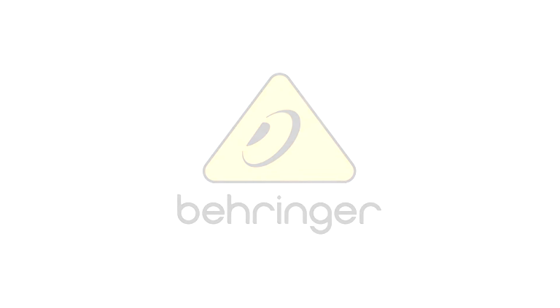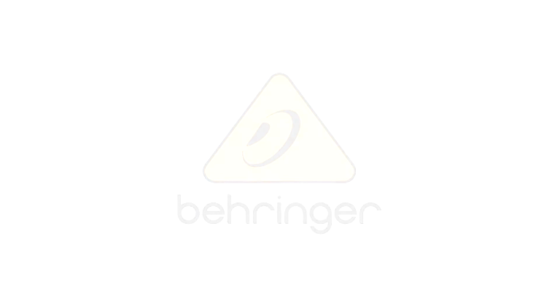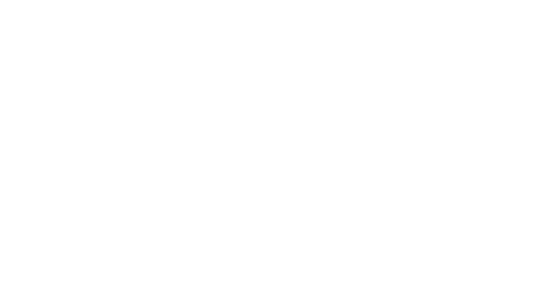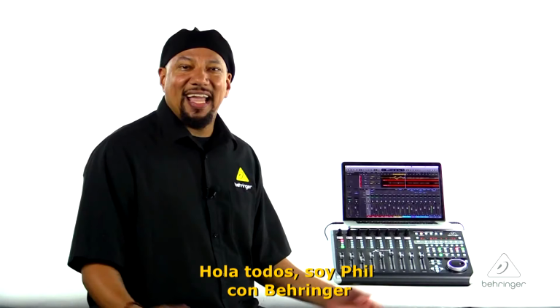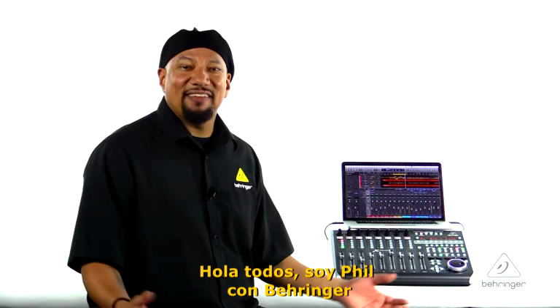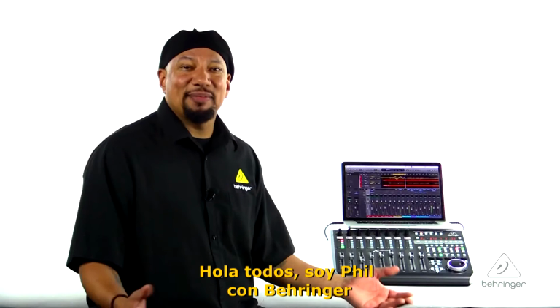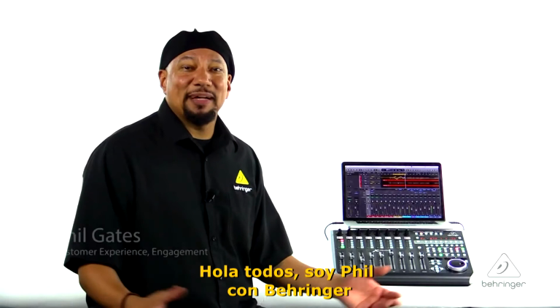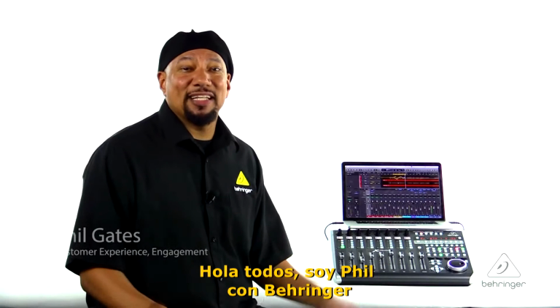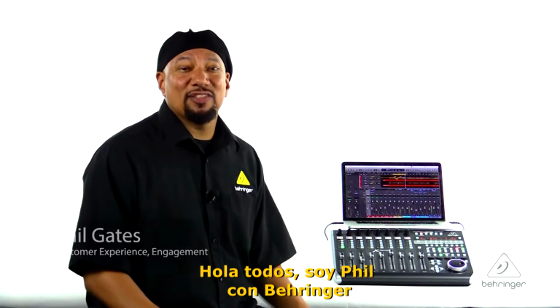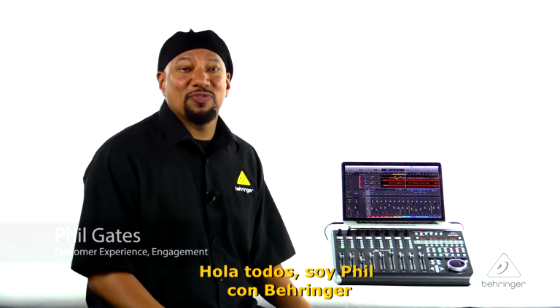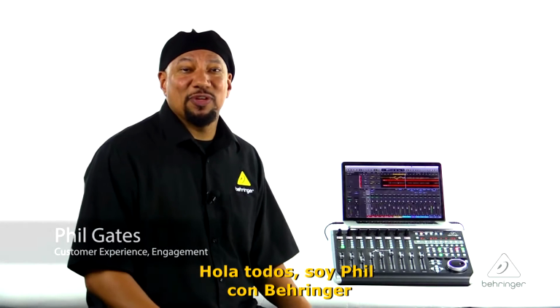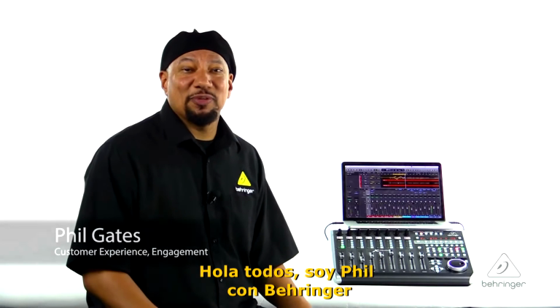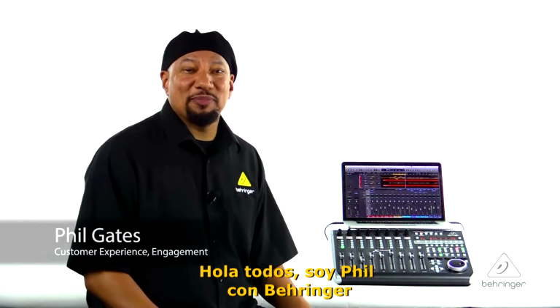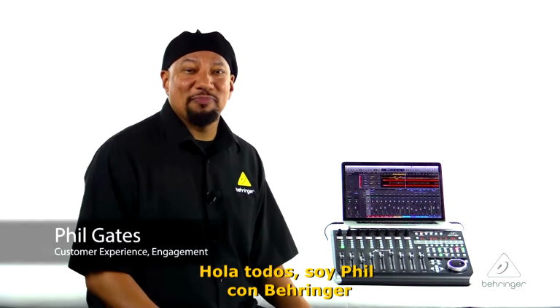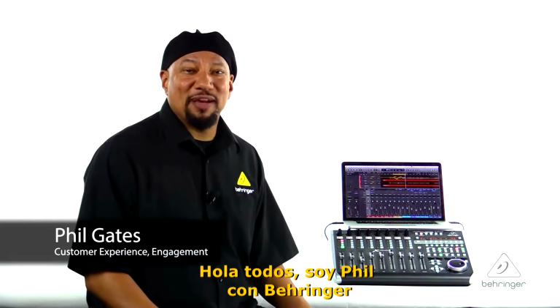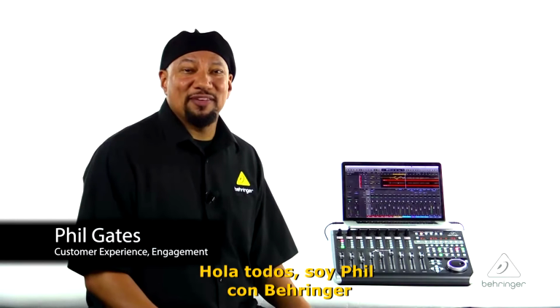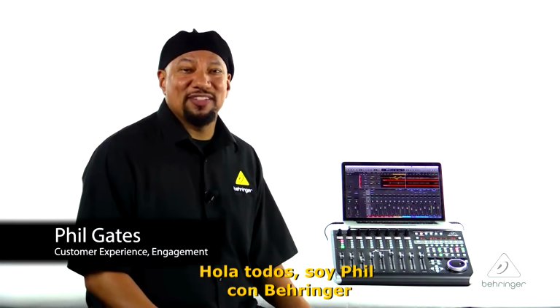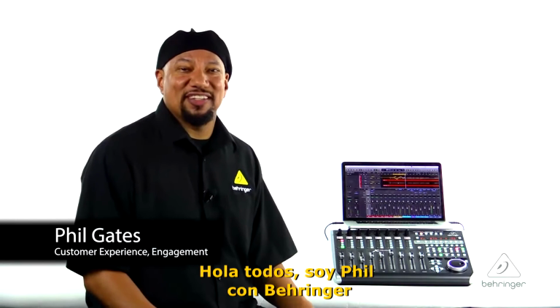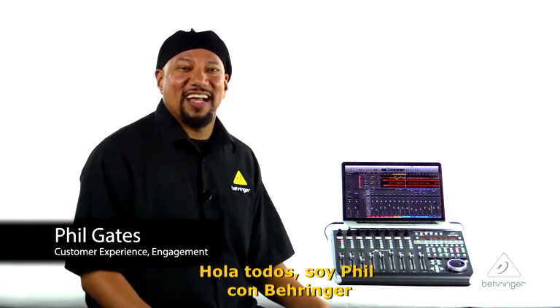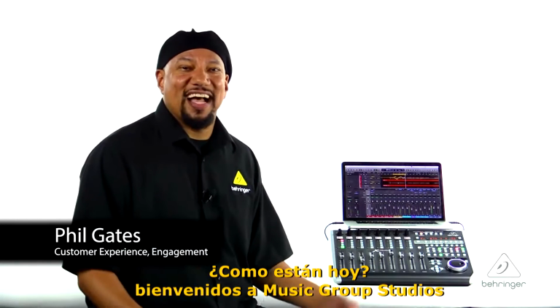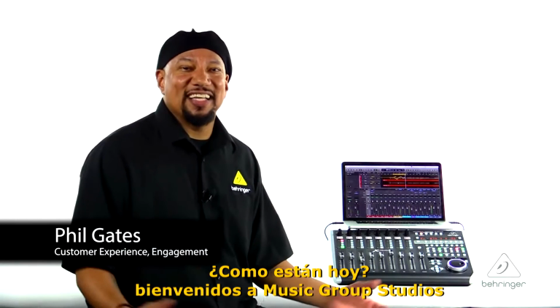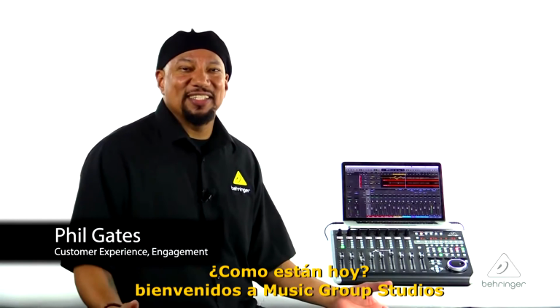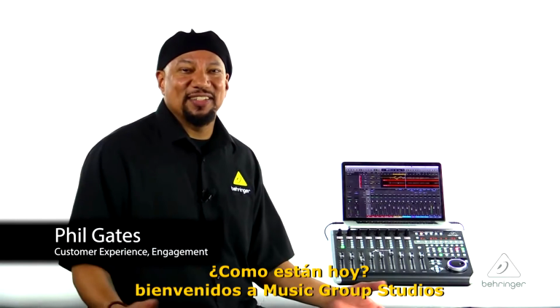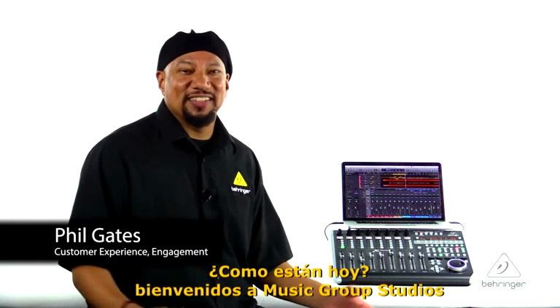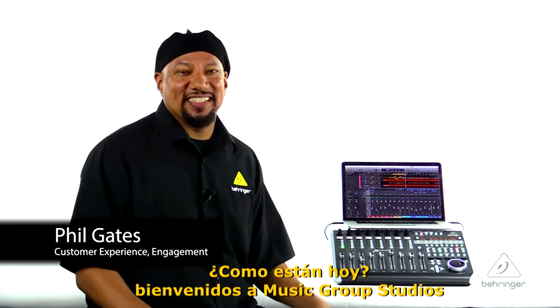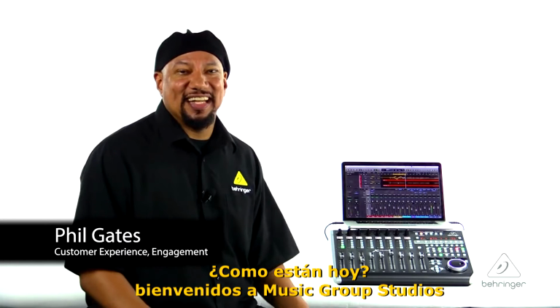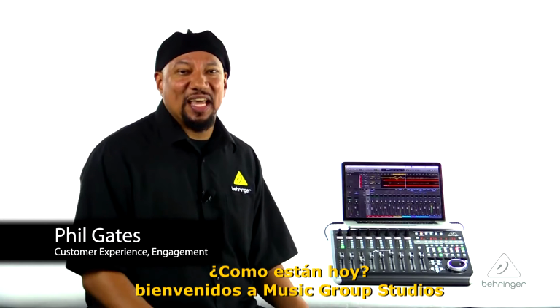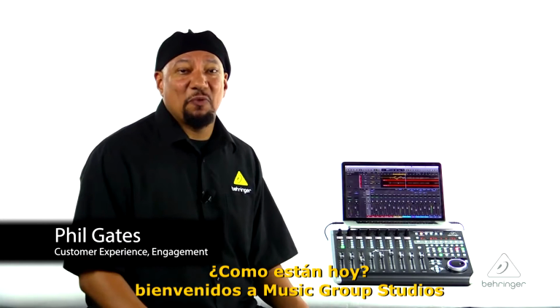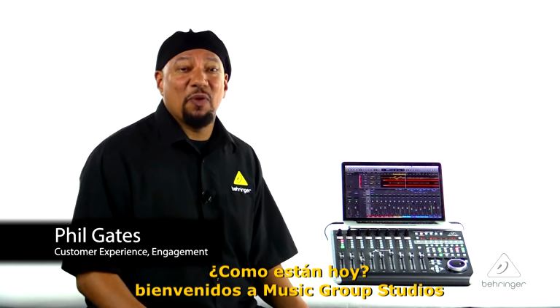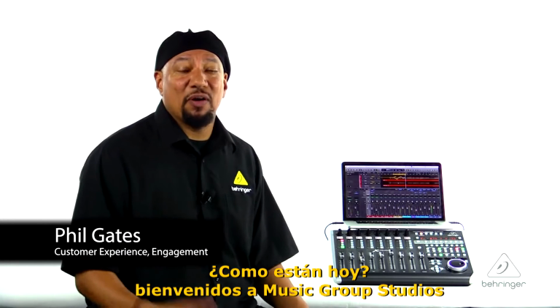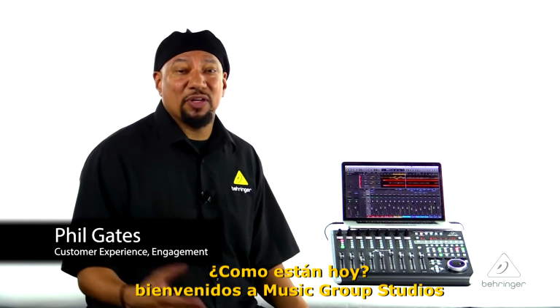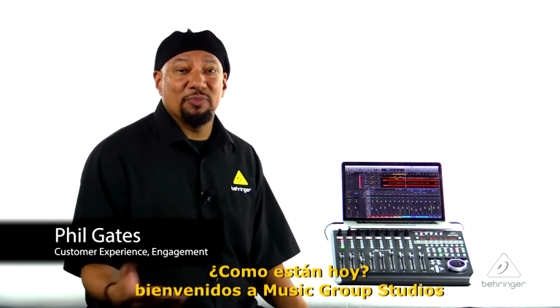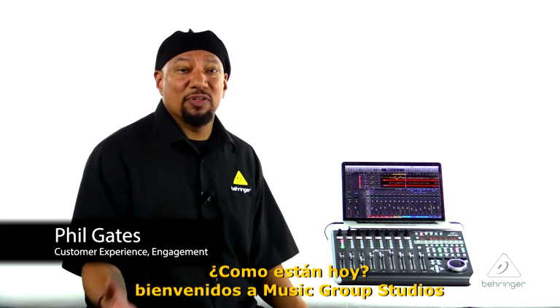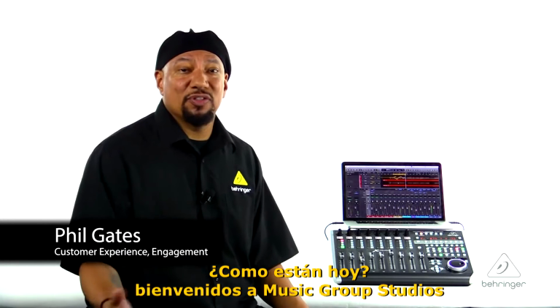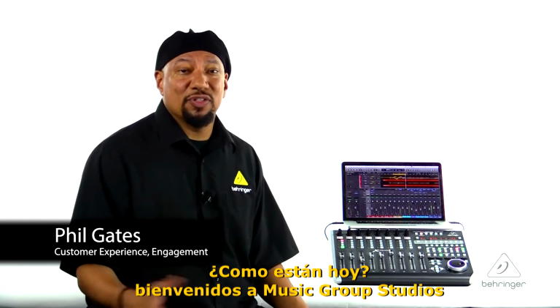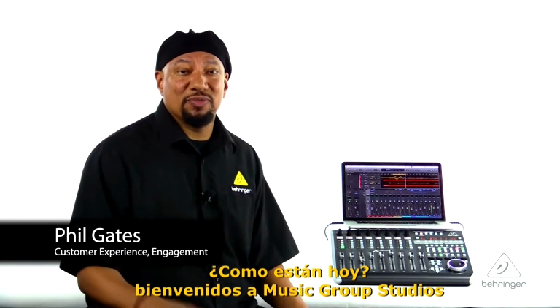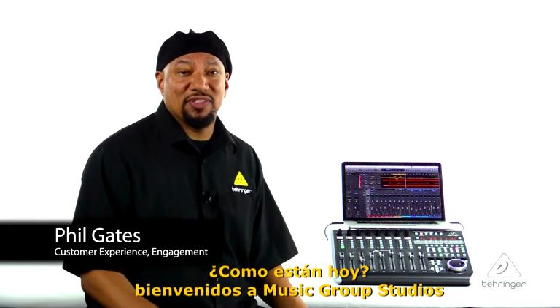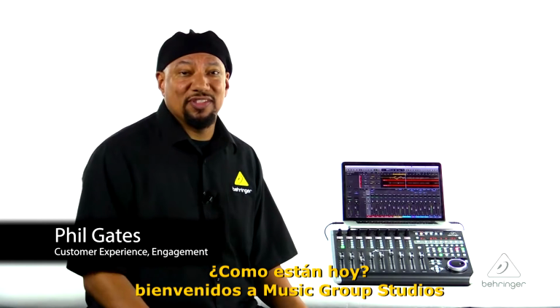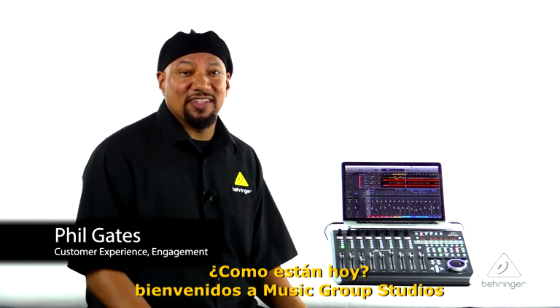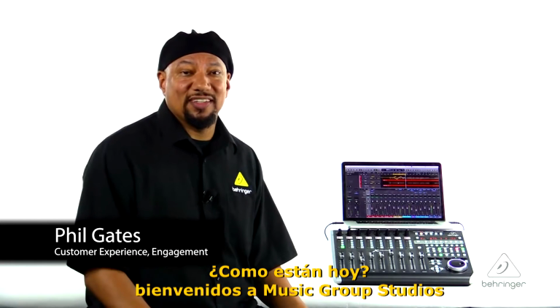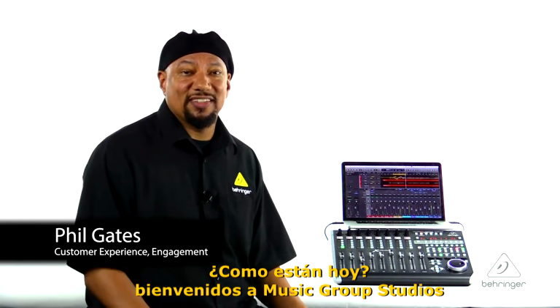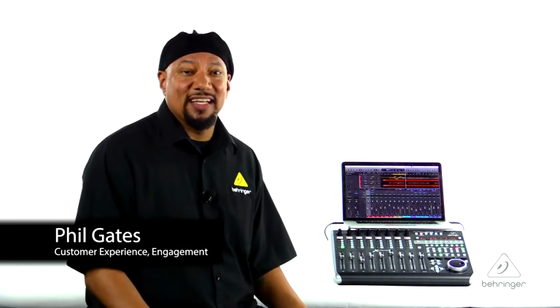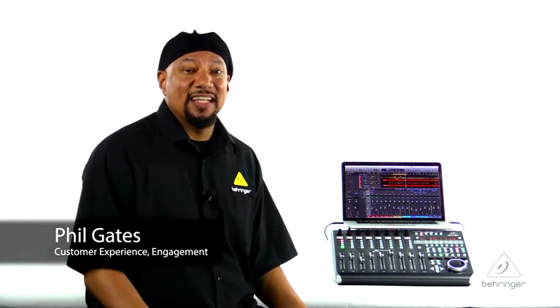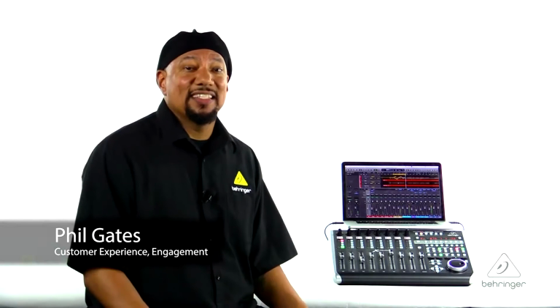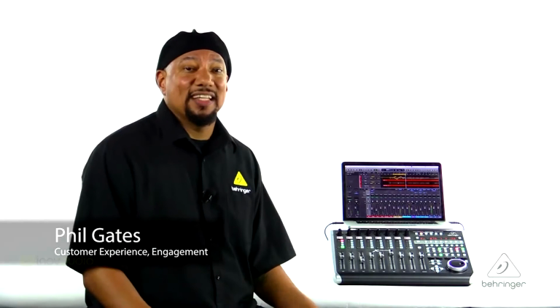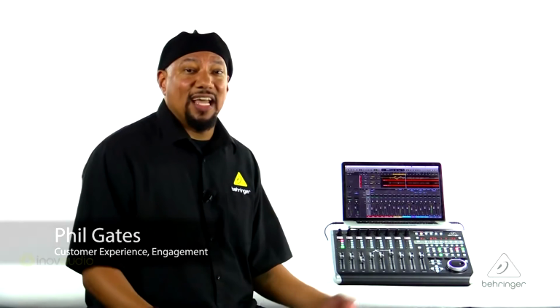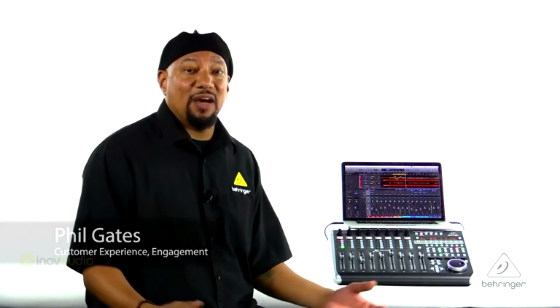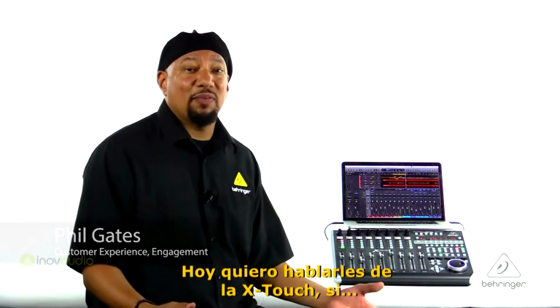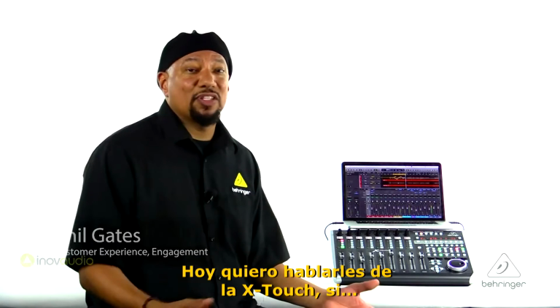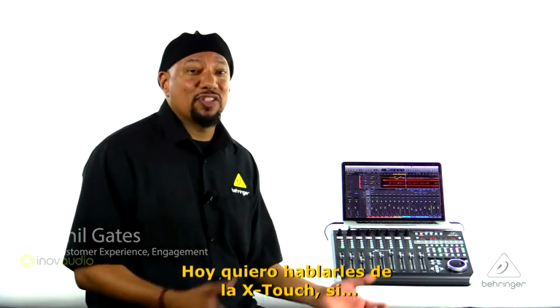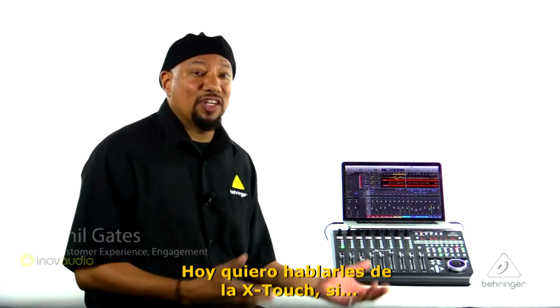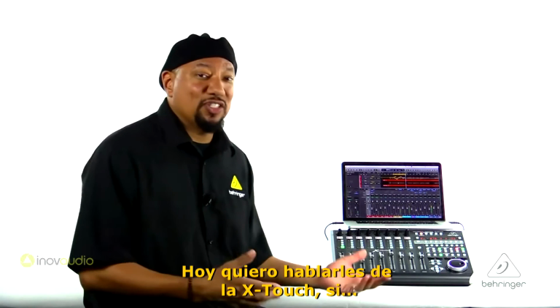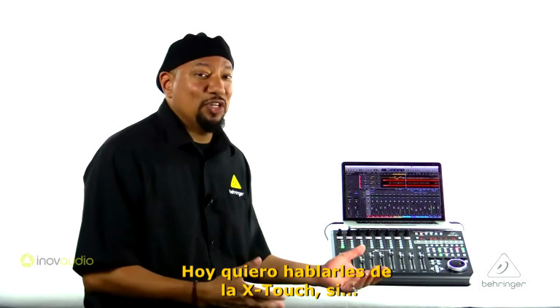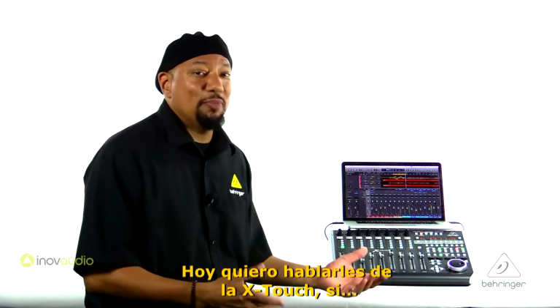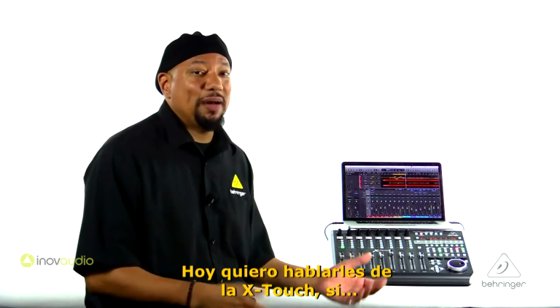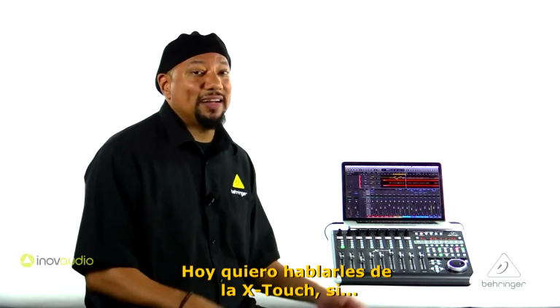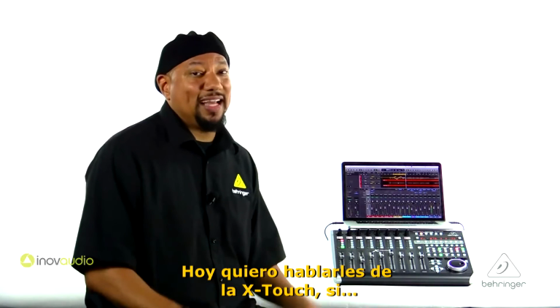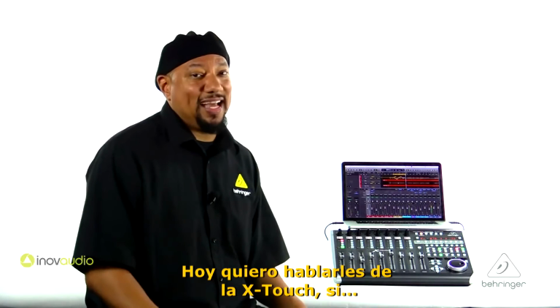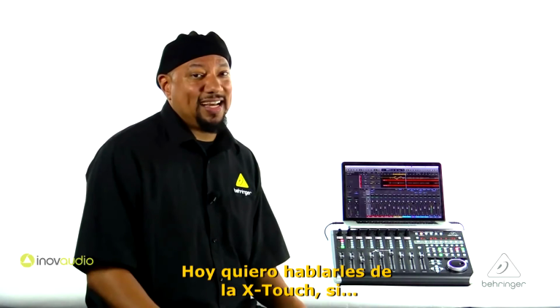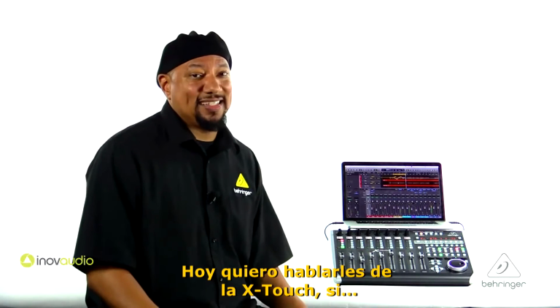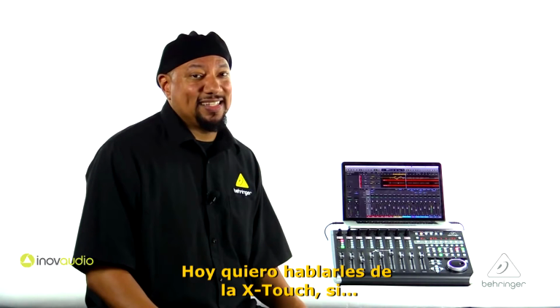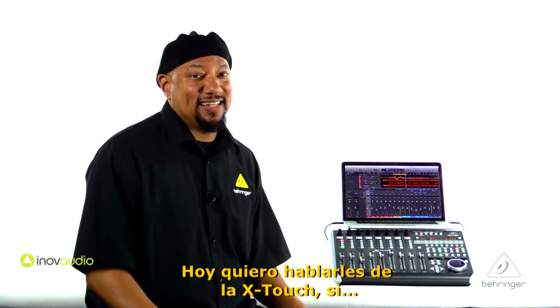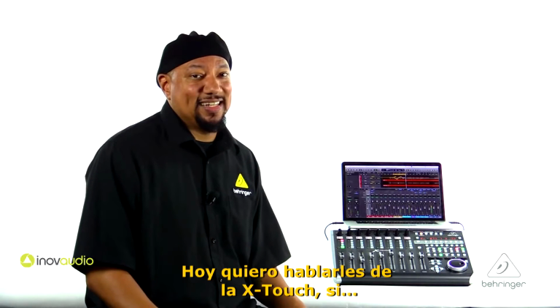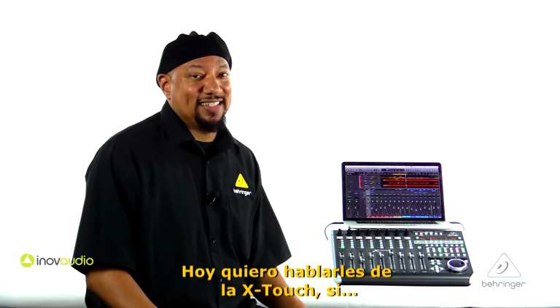Hey everybody, it's Phil with Behringer. How you doing today? Welcome to Music Group Studios. Today I want to talk to you about X-Touch.